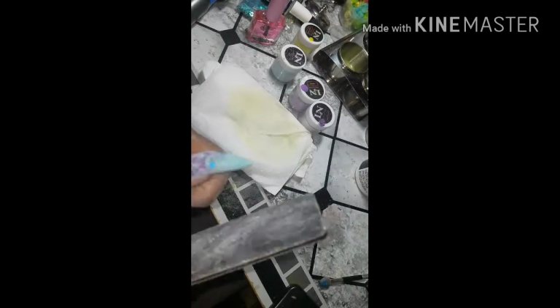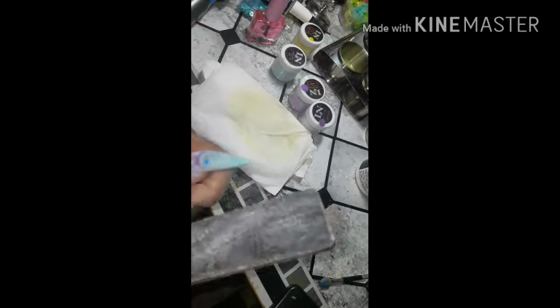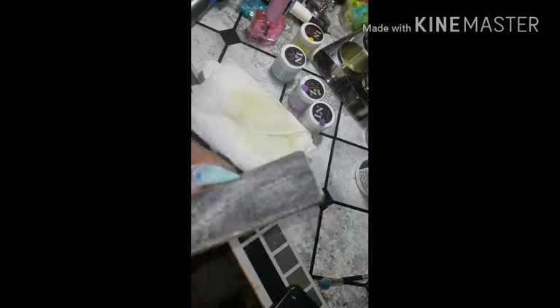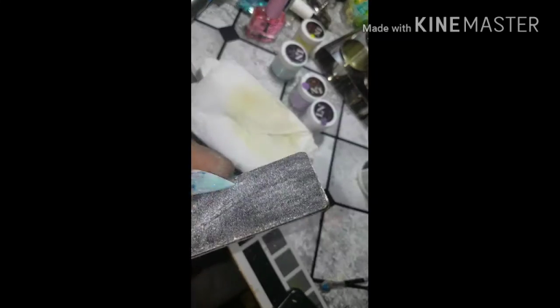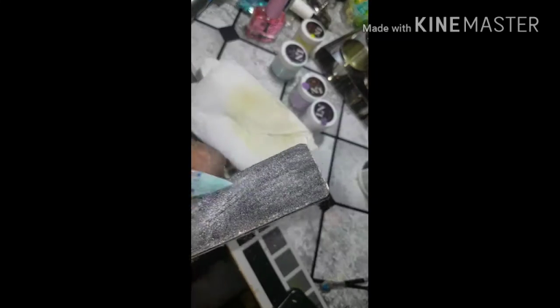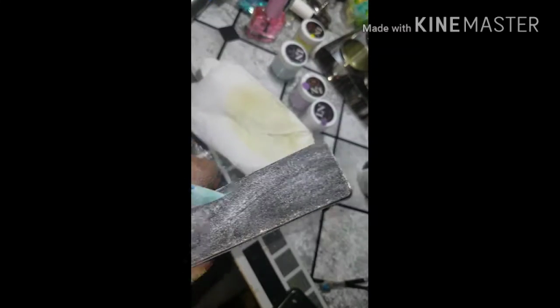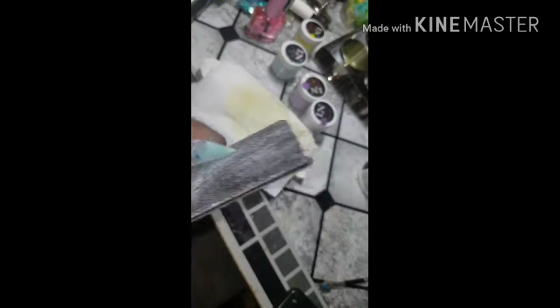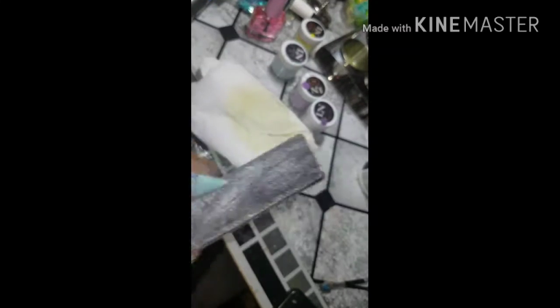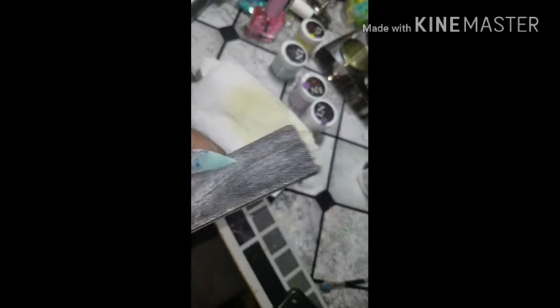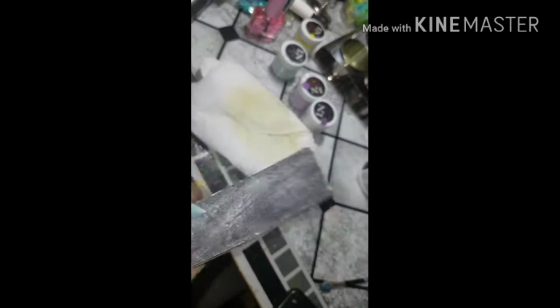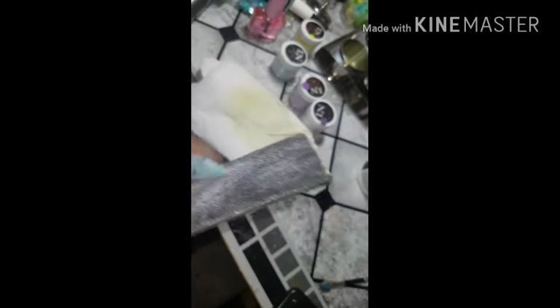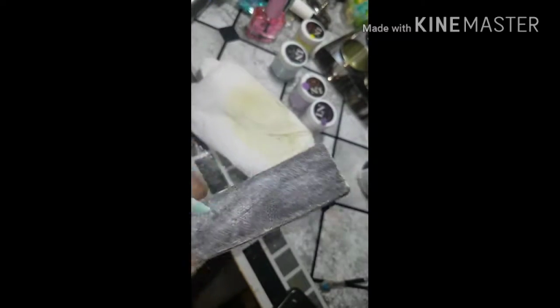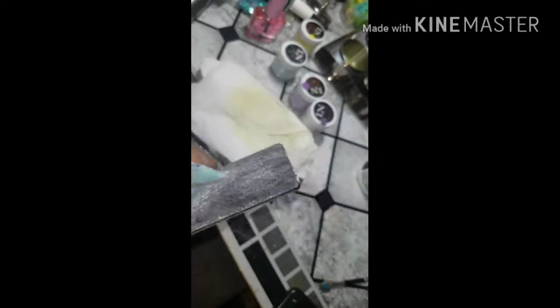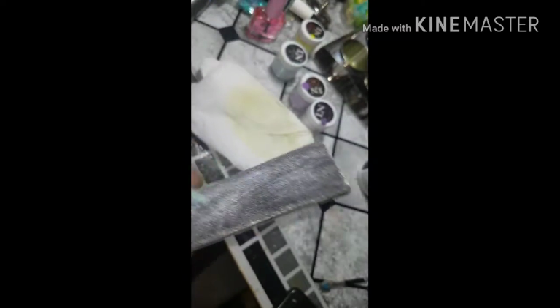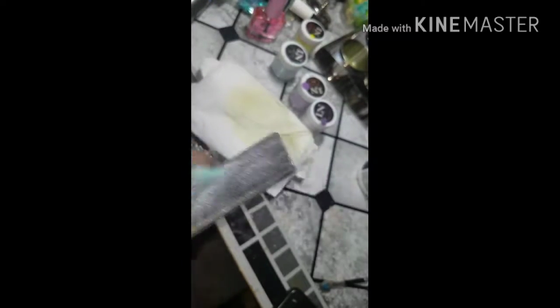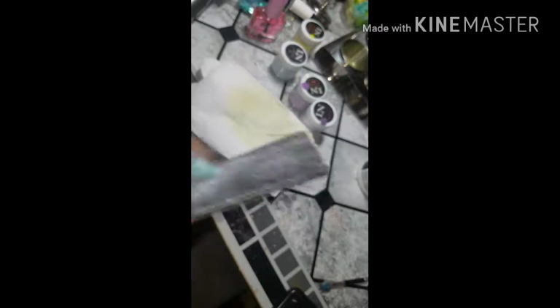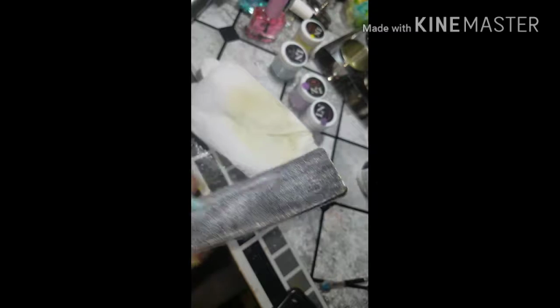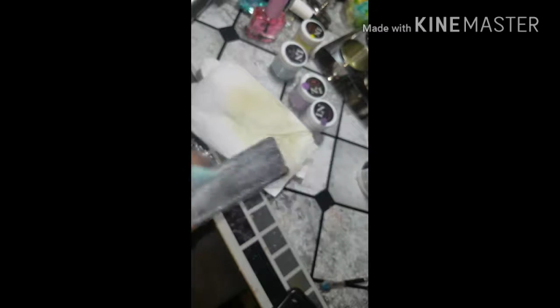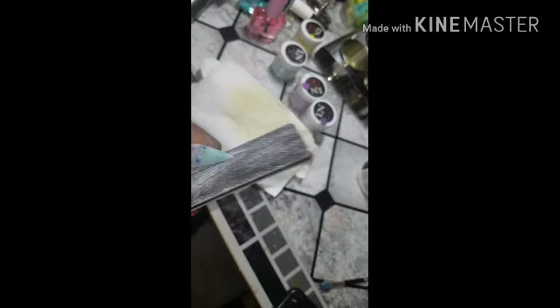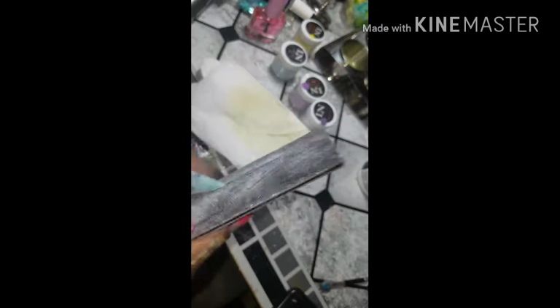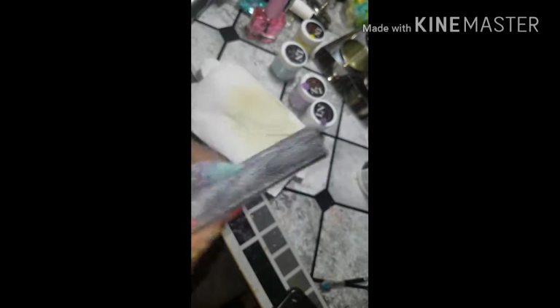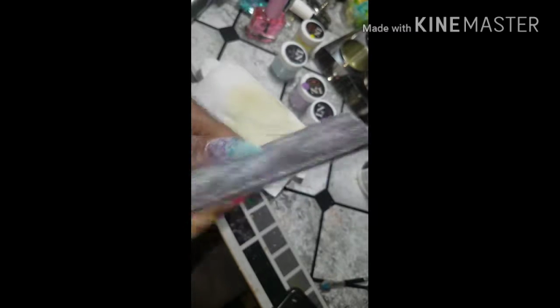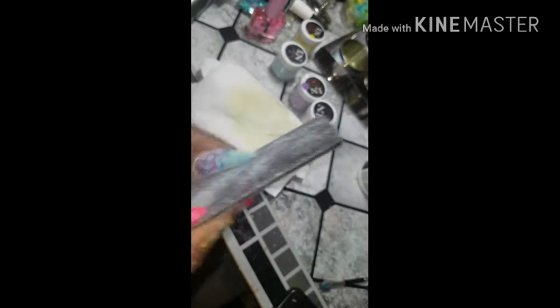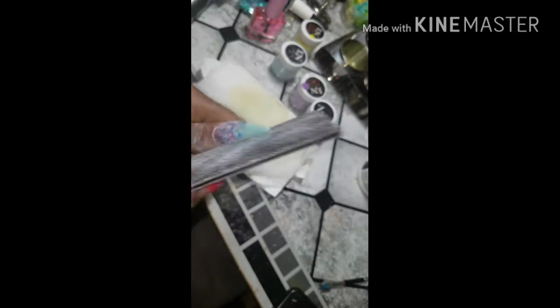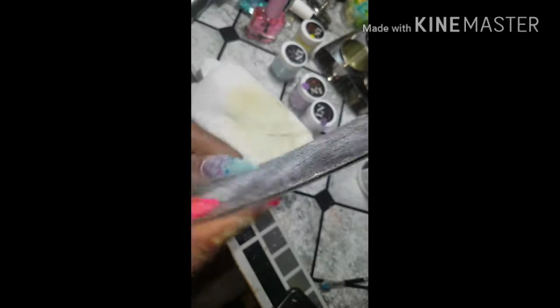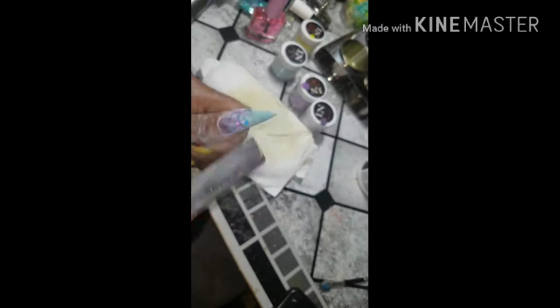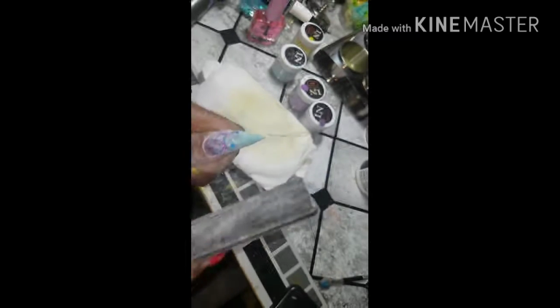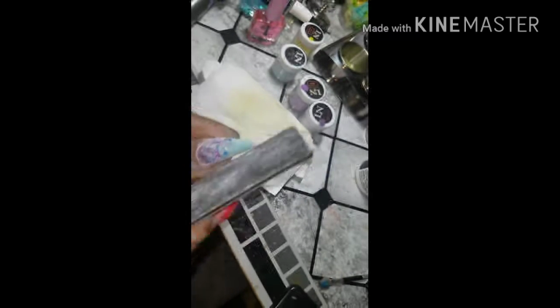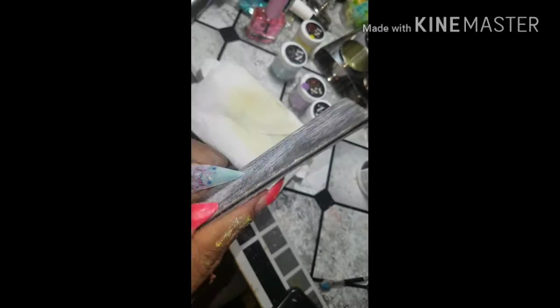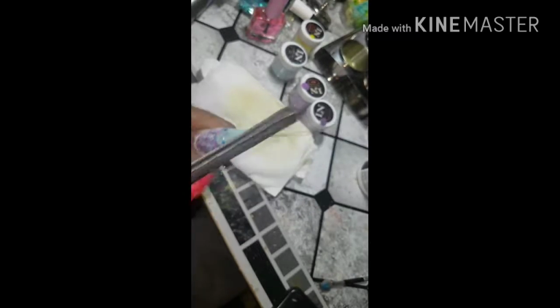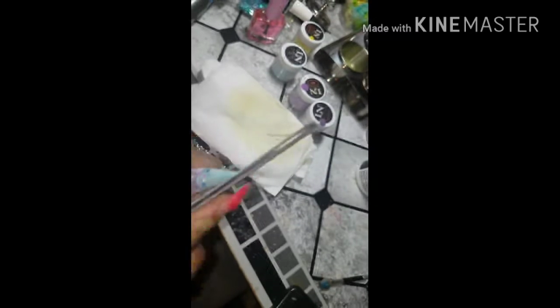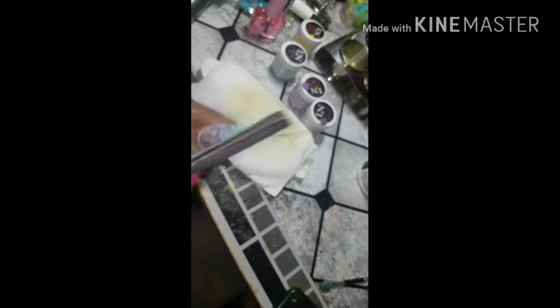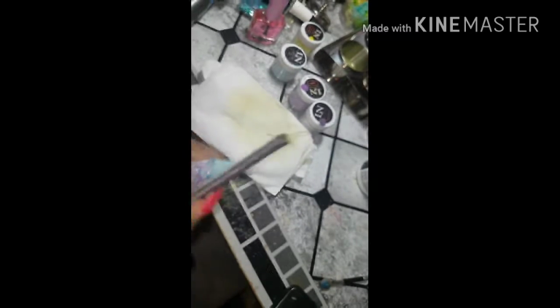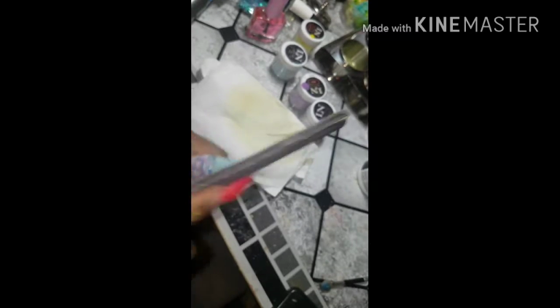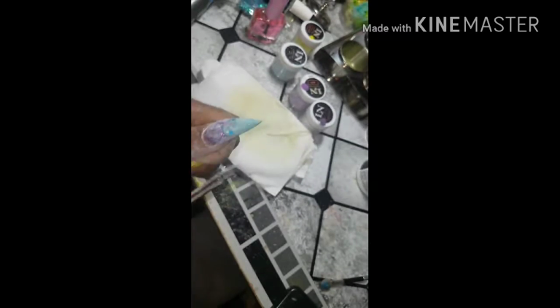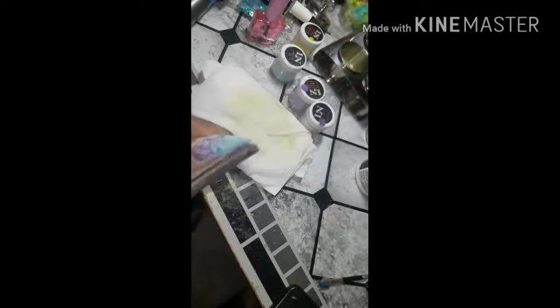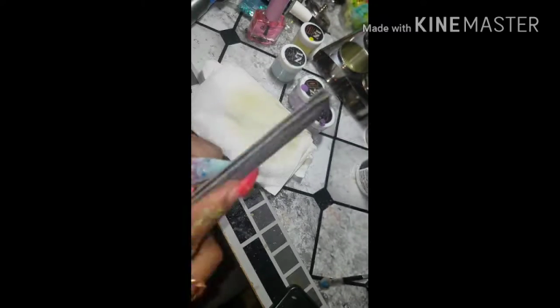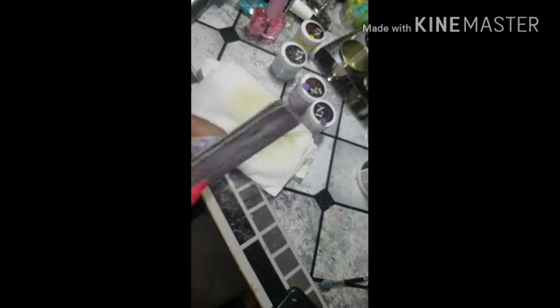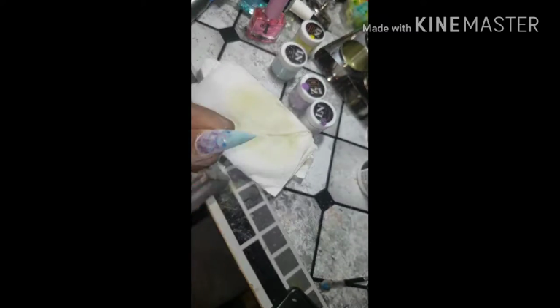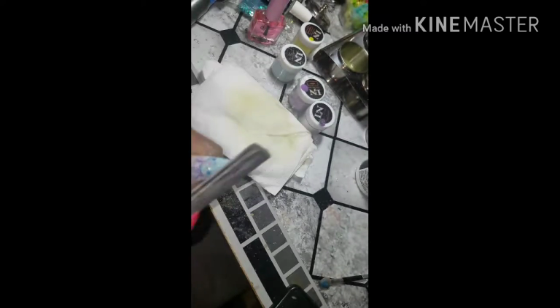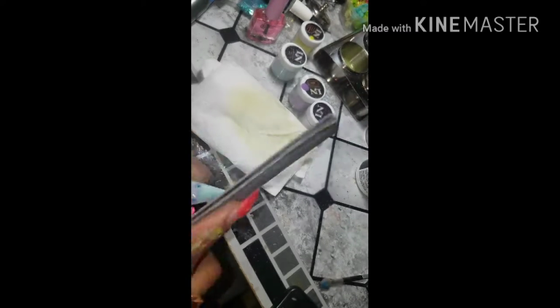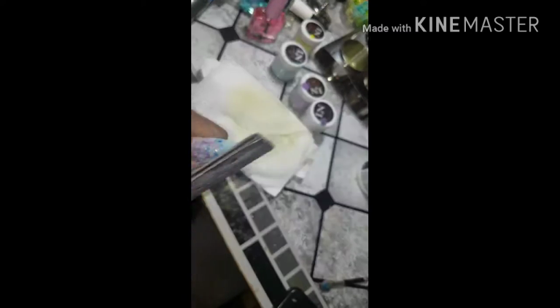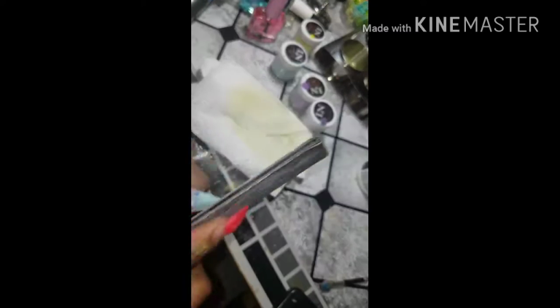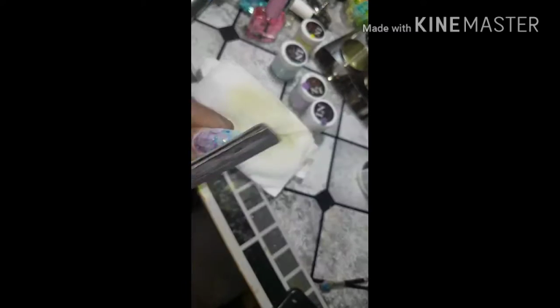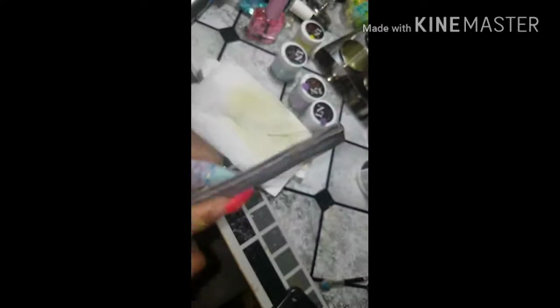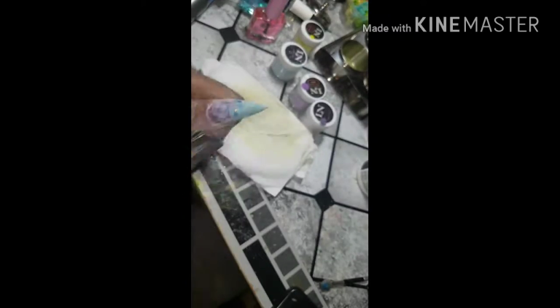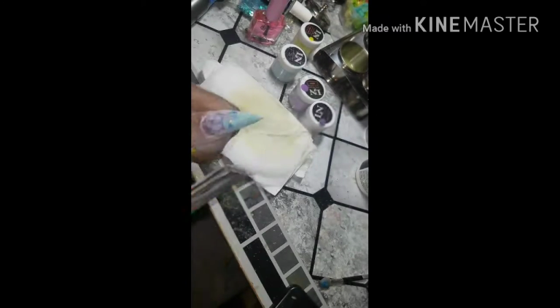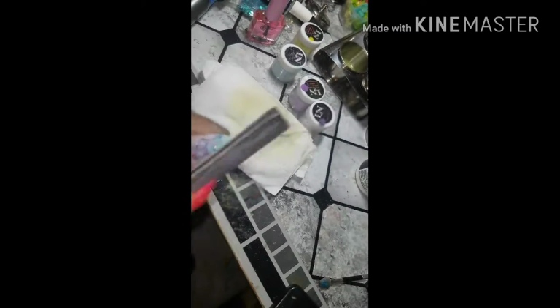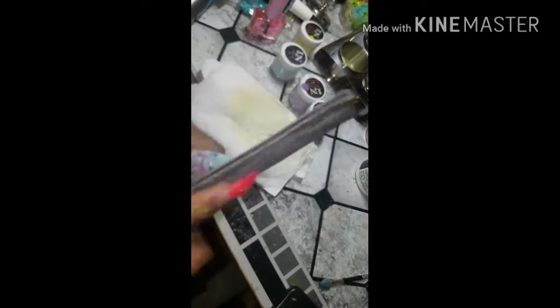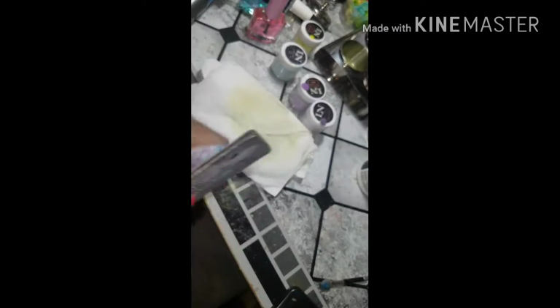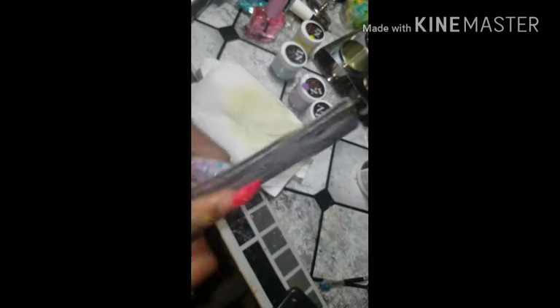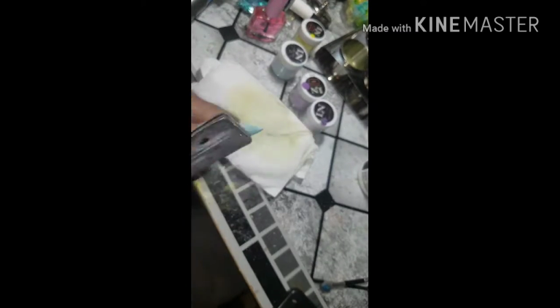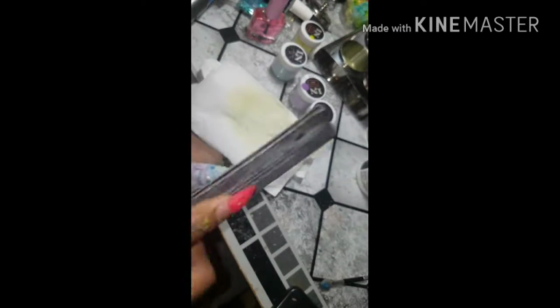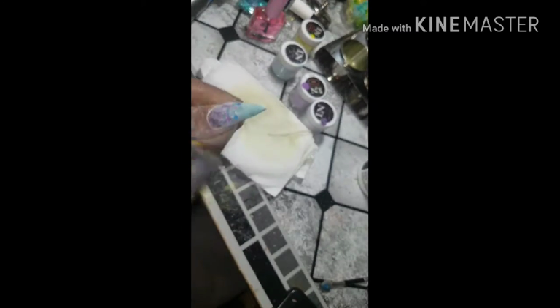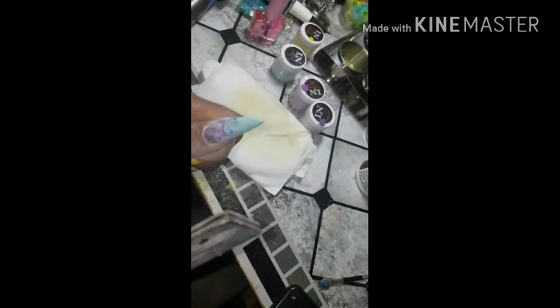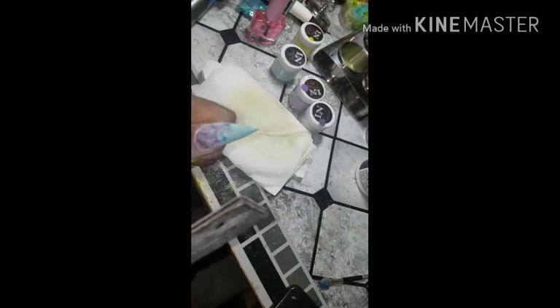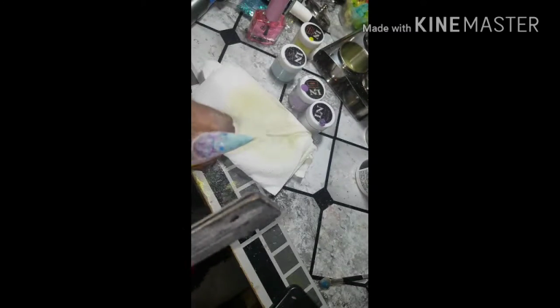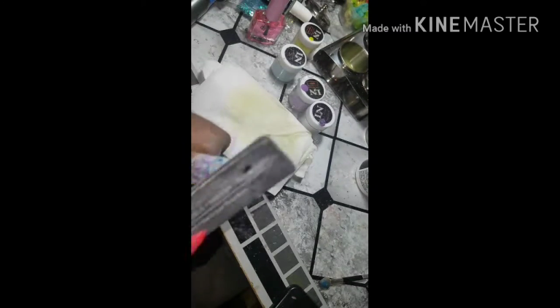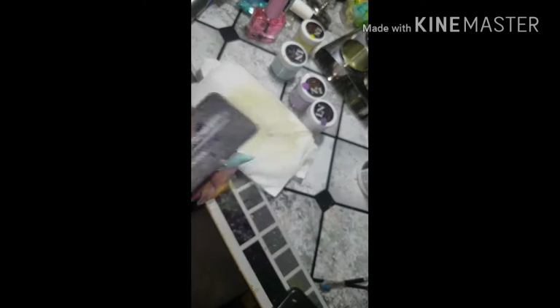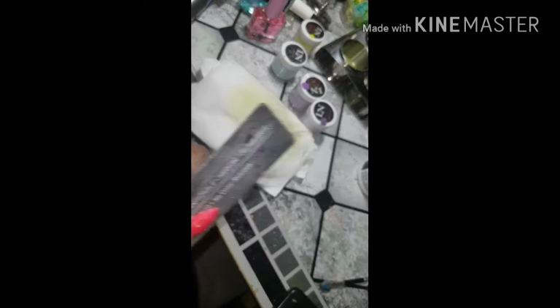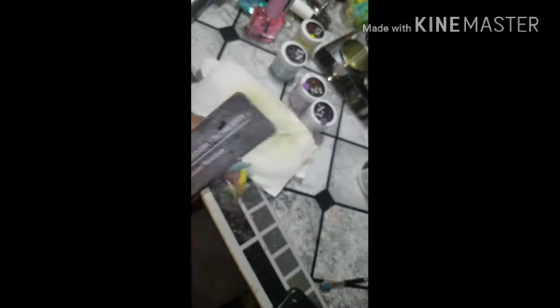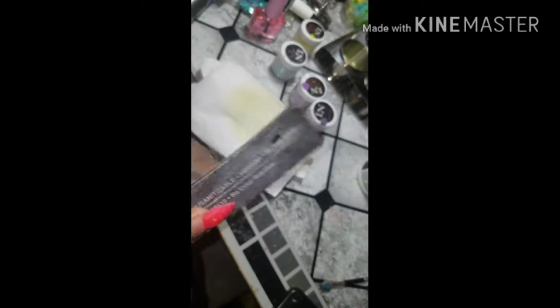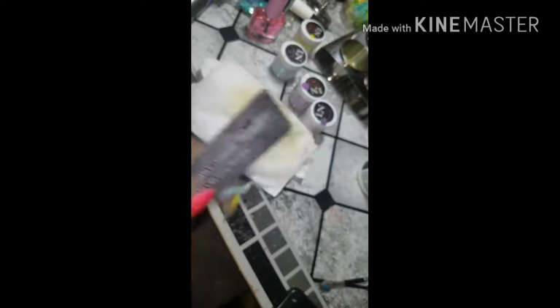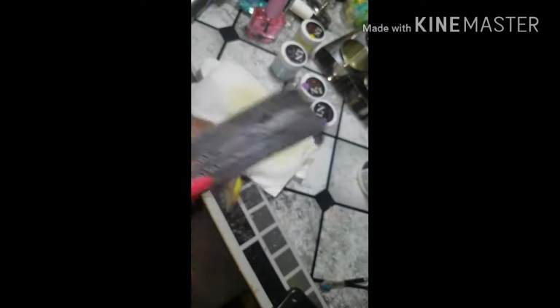Here I actually sped the video up quite a bit just to get through the filing and smoothing of that nail.